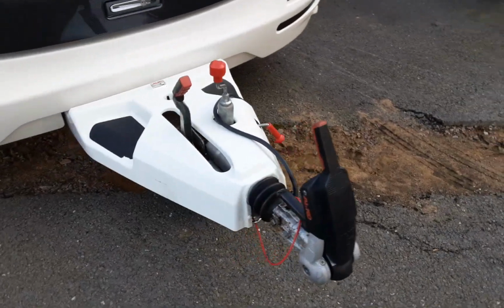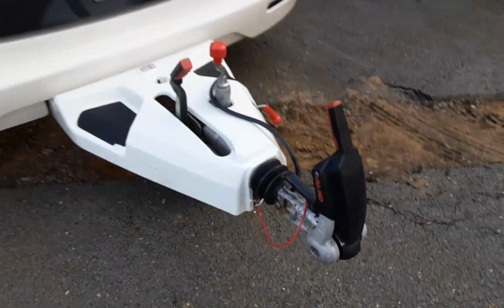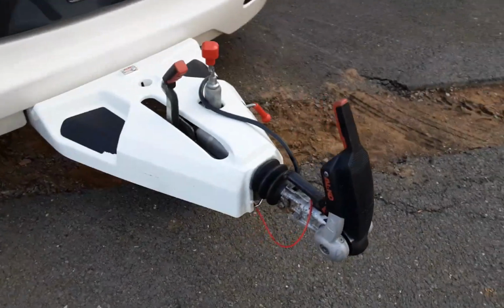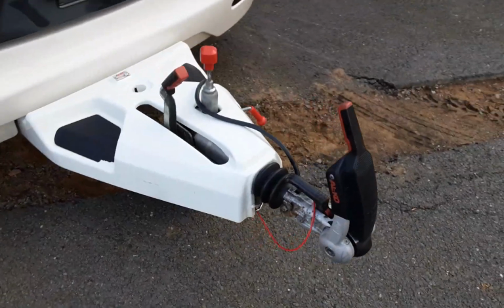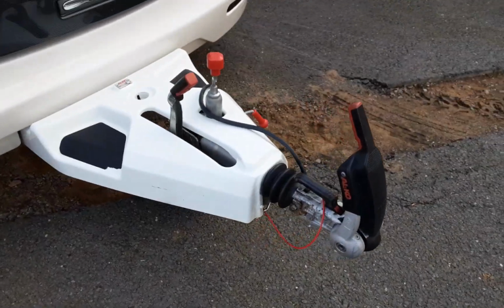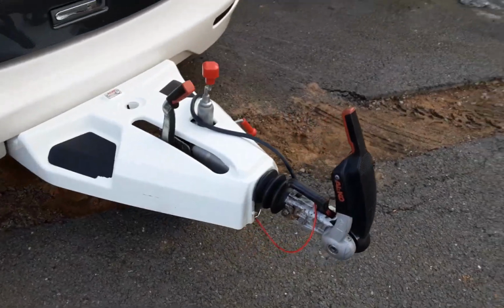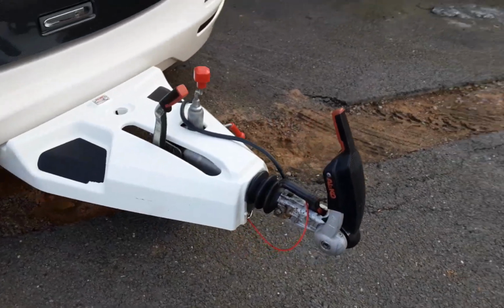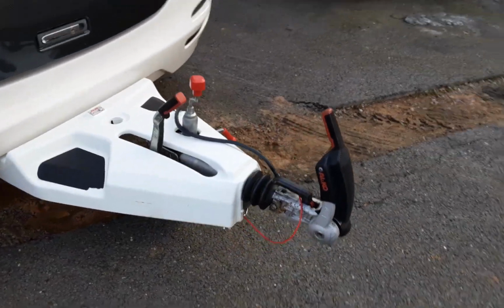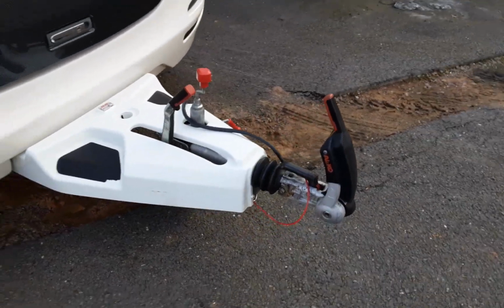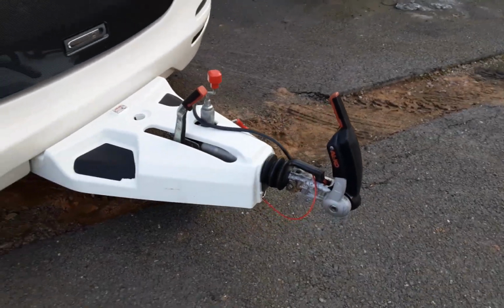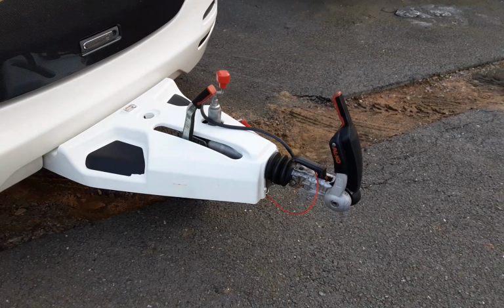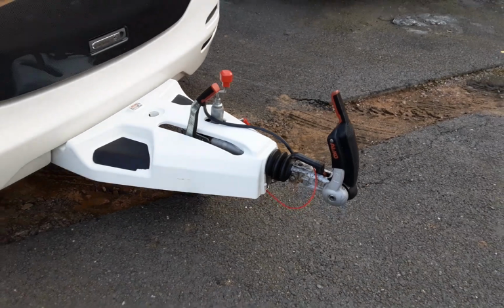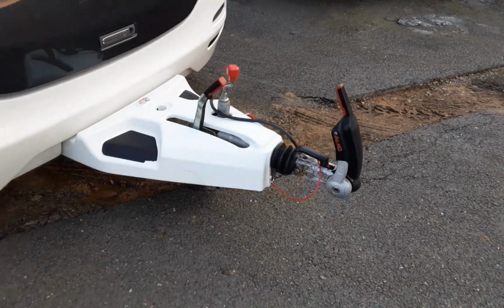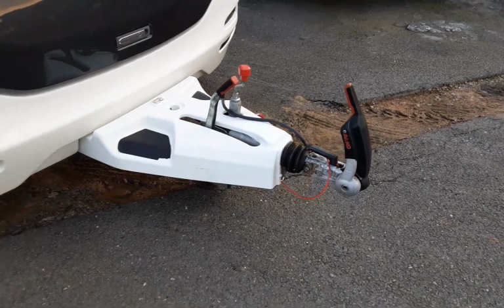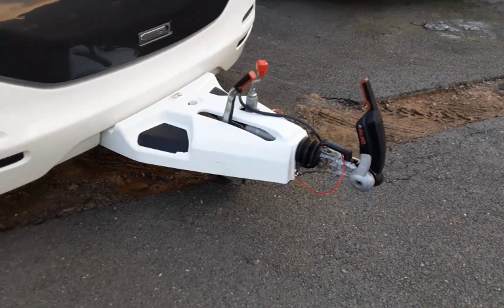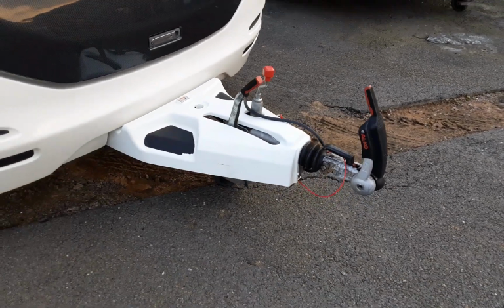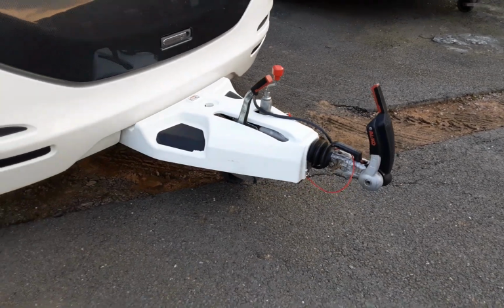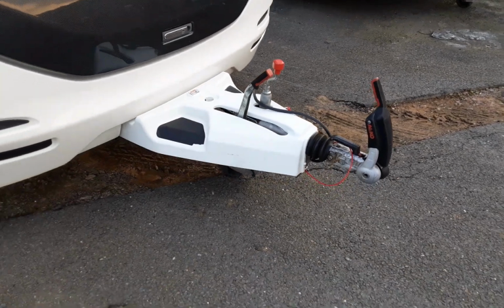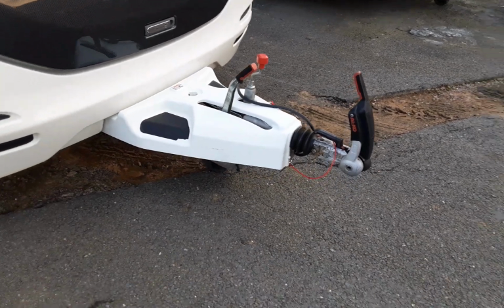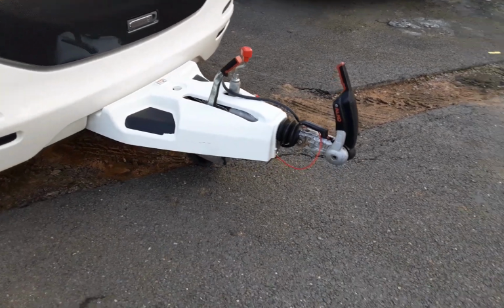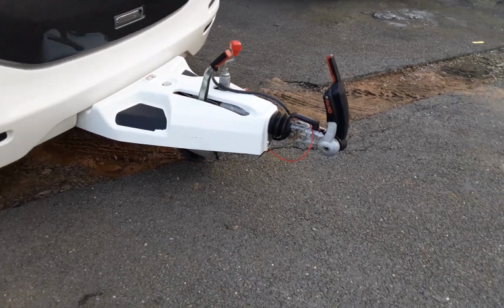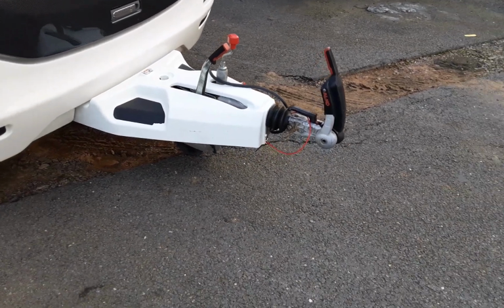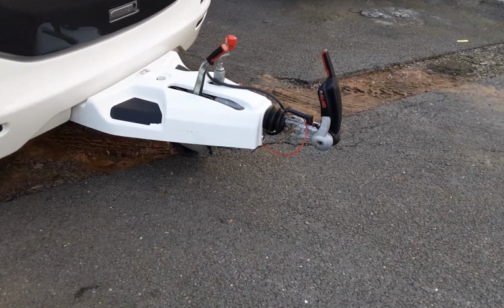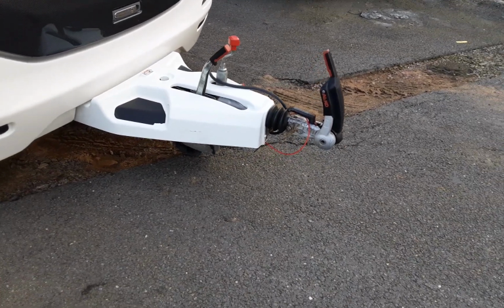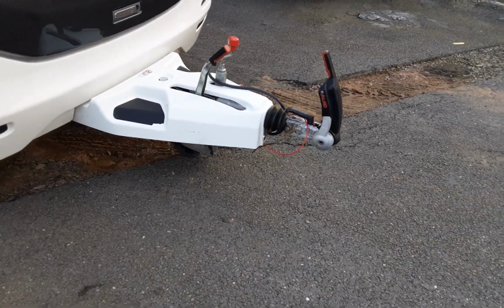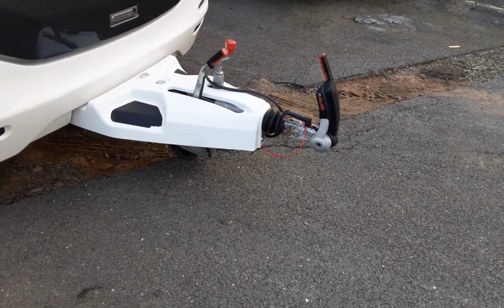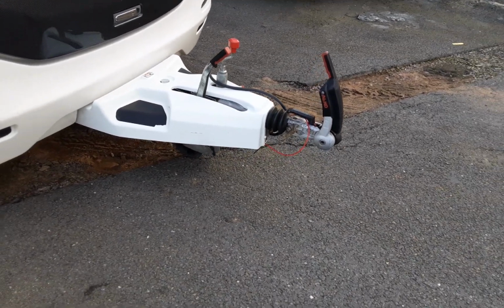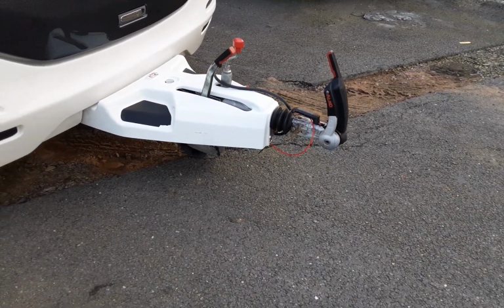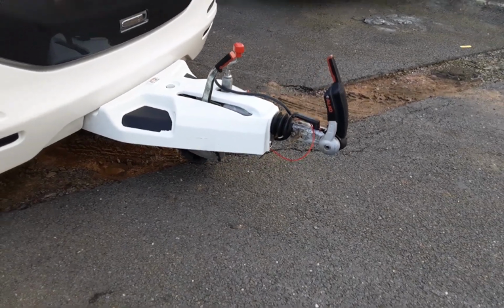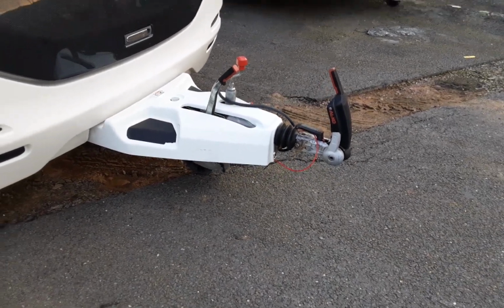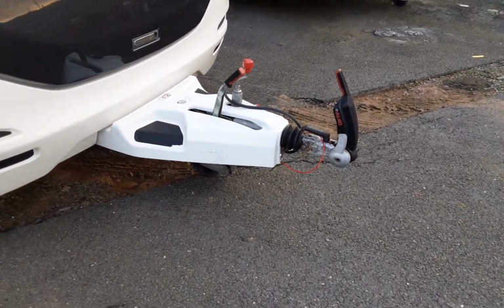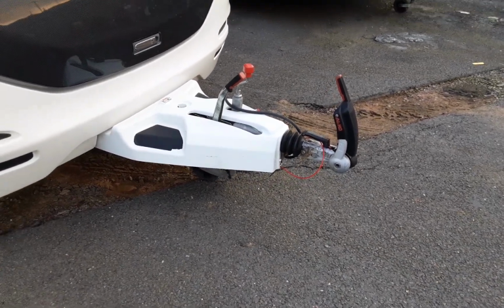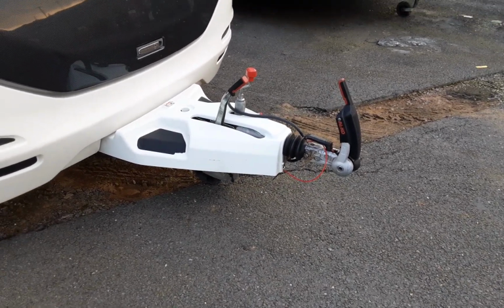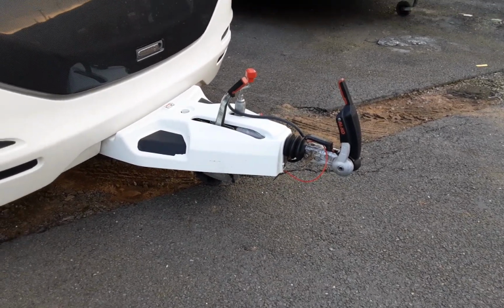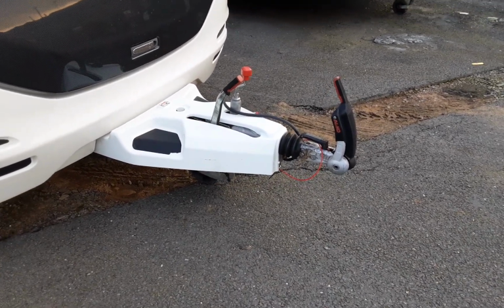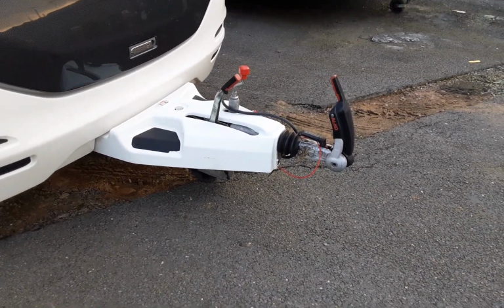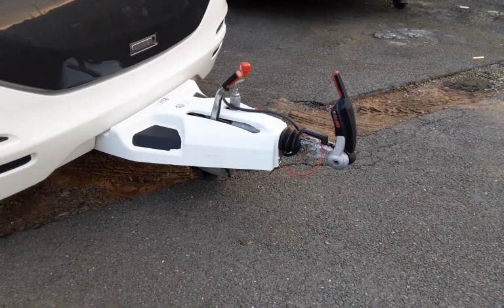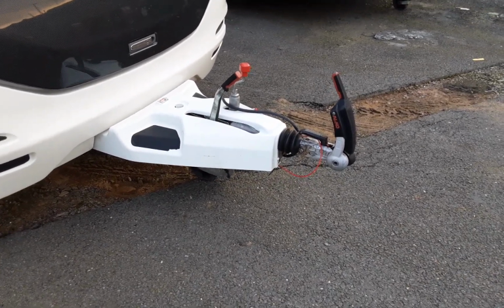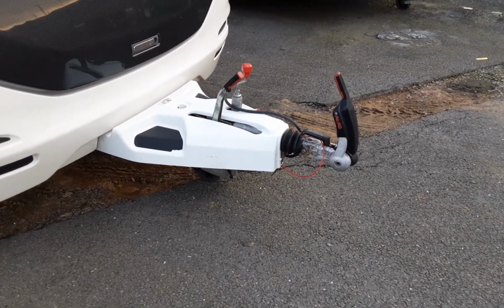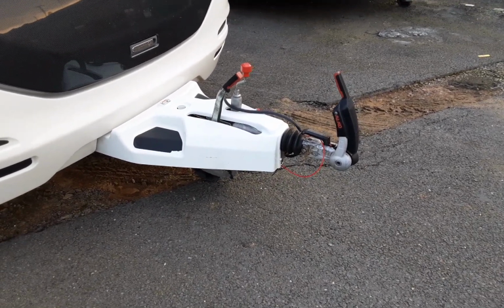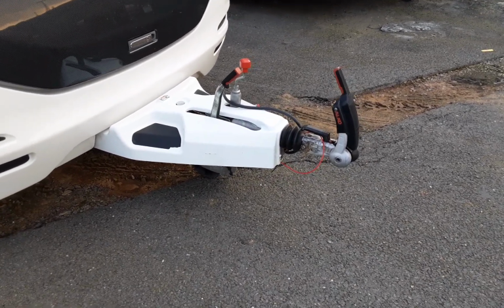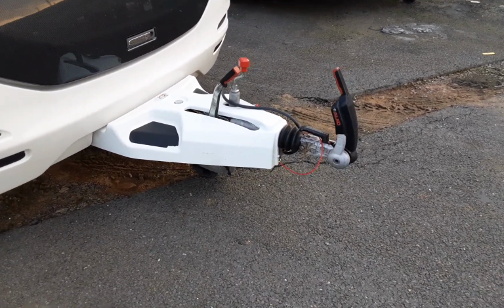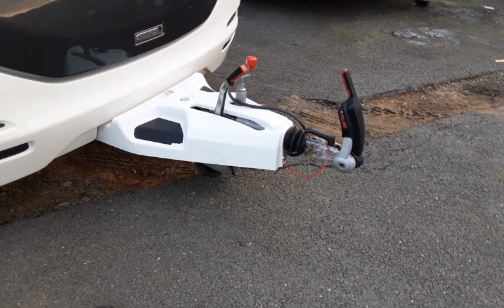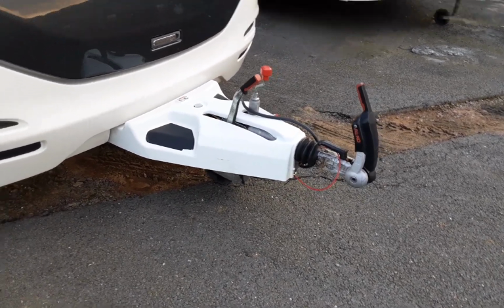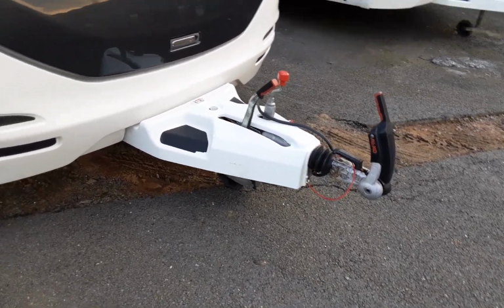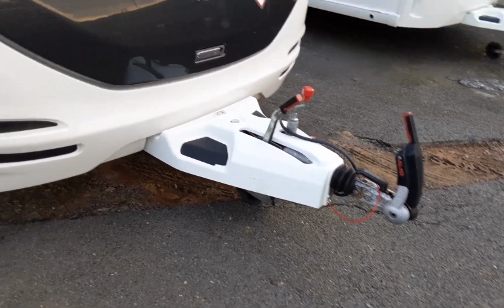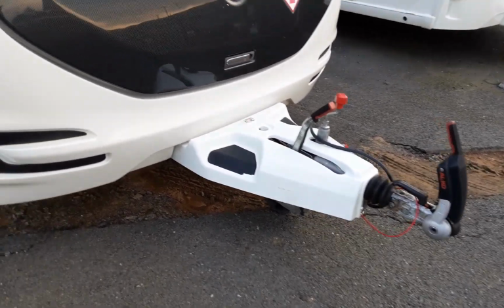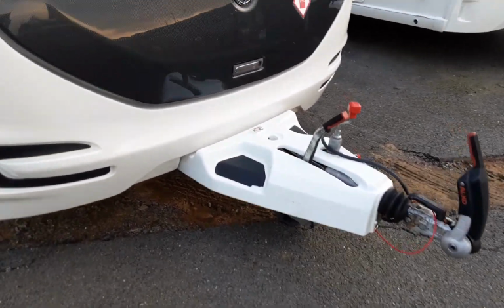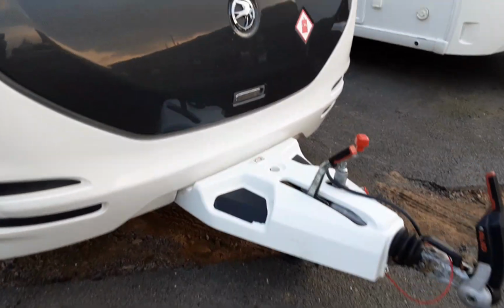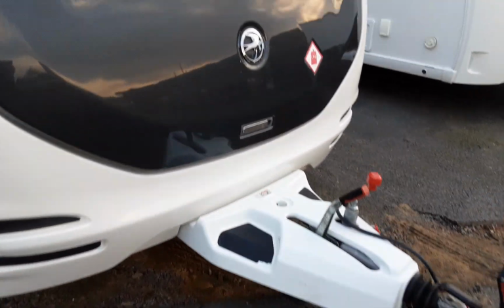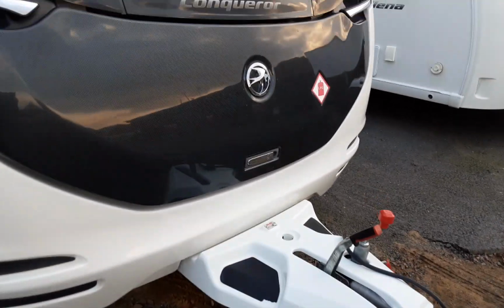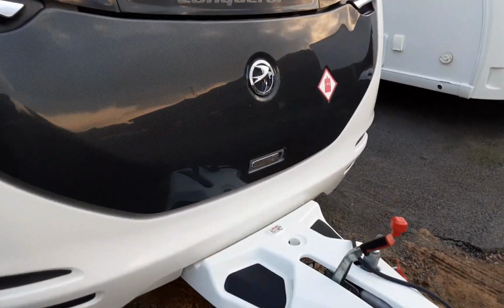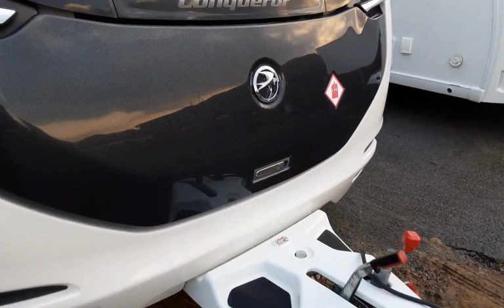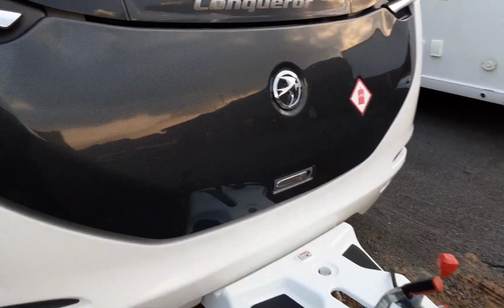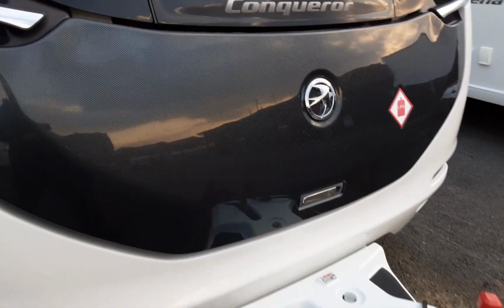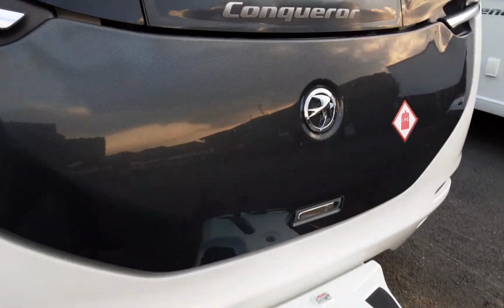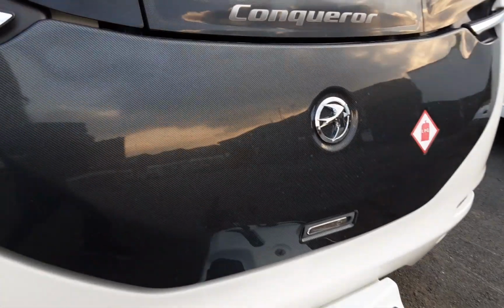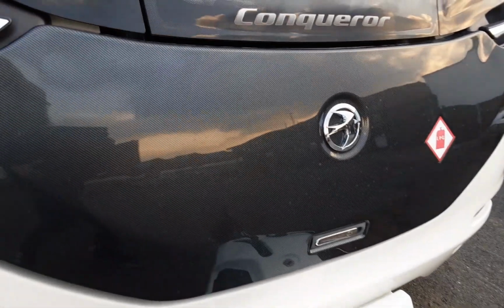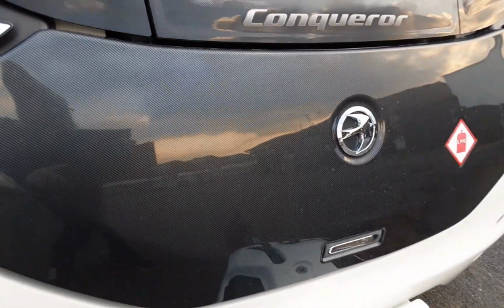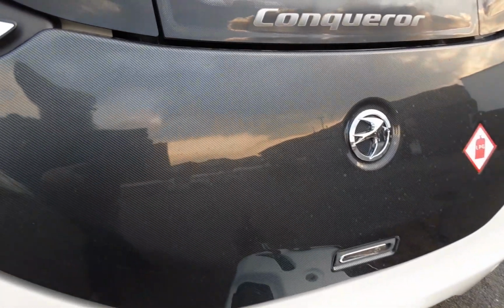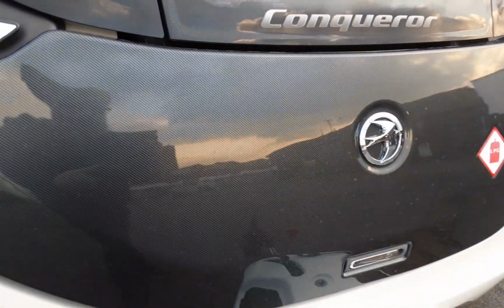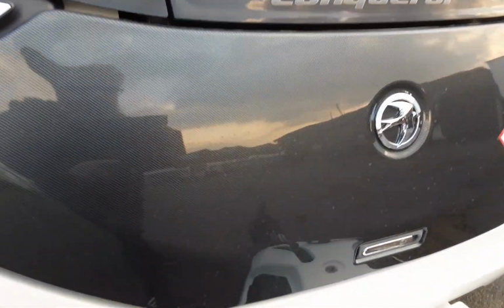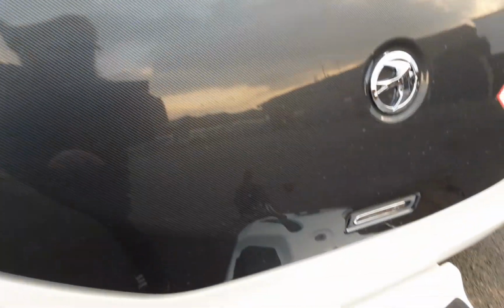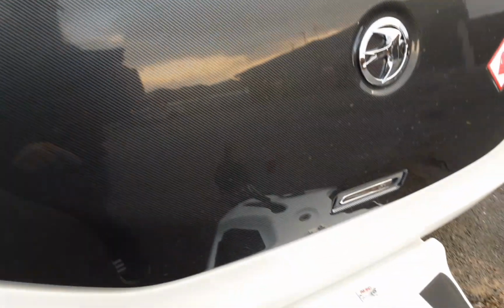In front of the van you've got your jockey wheel, hitch and handbrake. Obviously these will be the same as your previous caravan, the same as the gas bottle tie-downs in the front of the van.